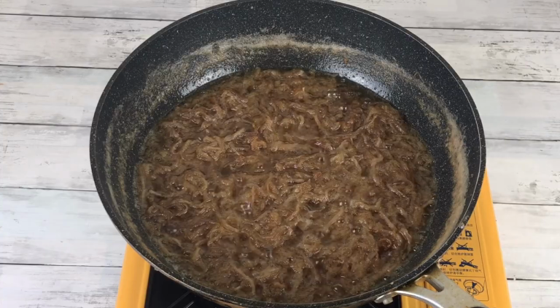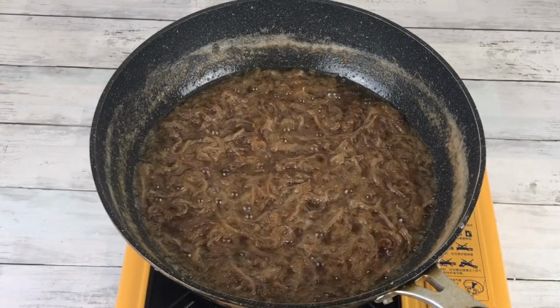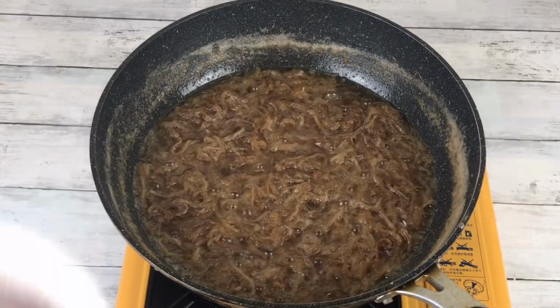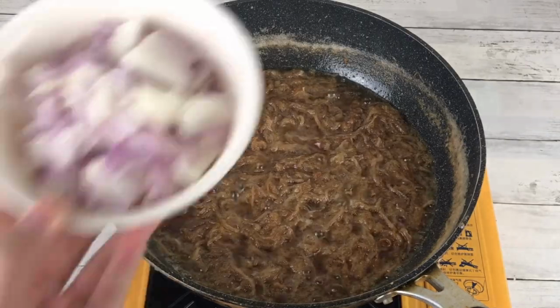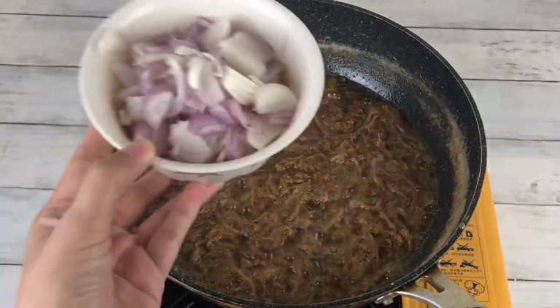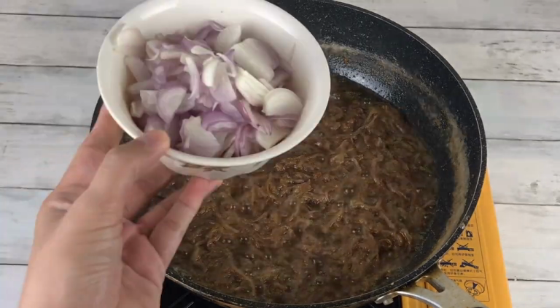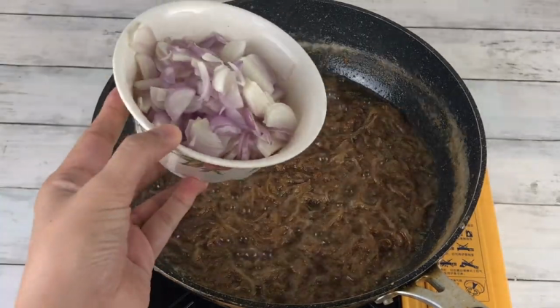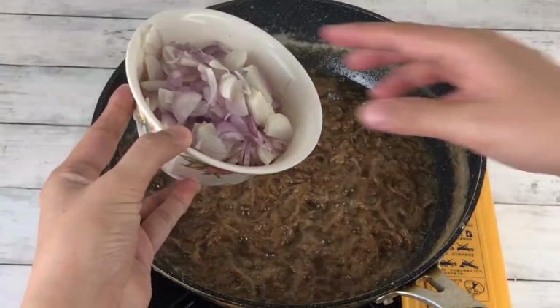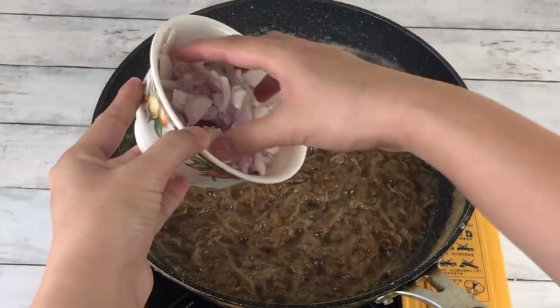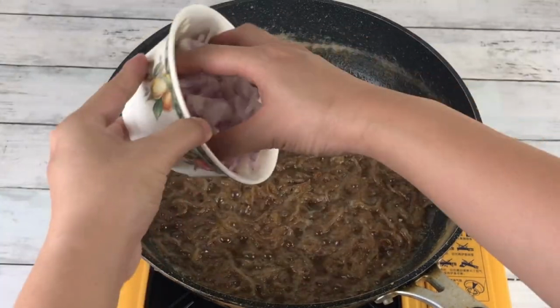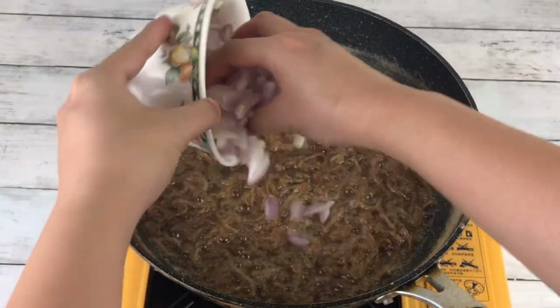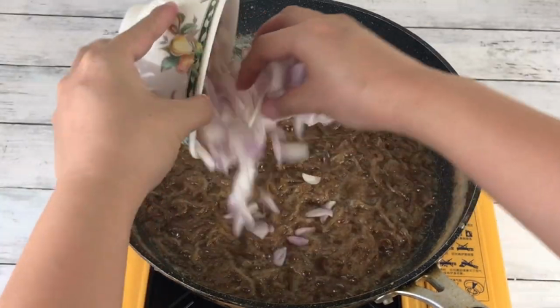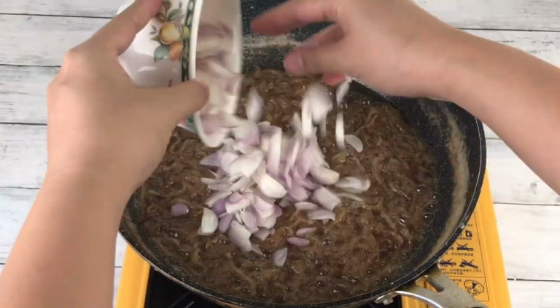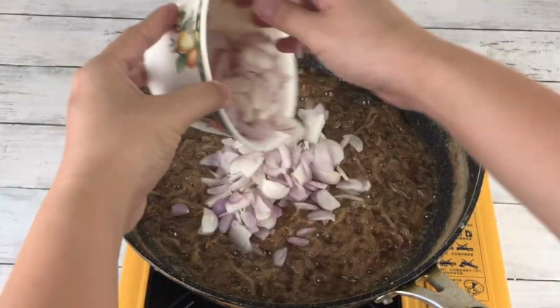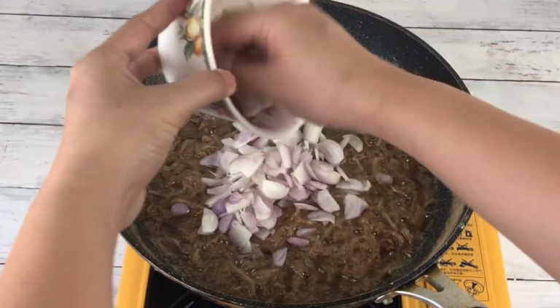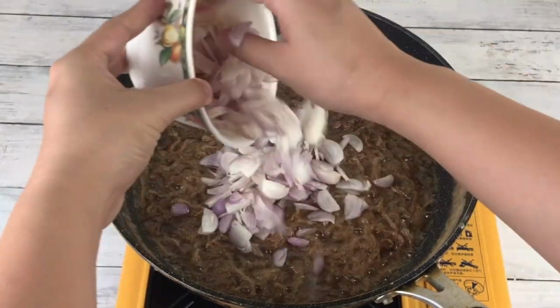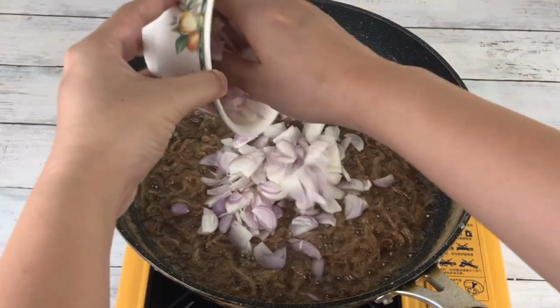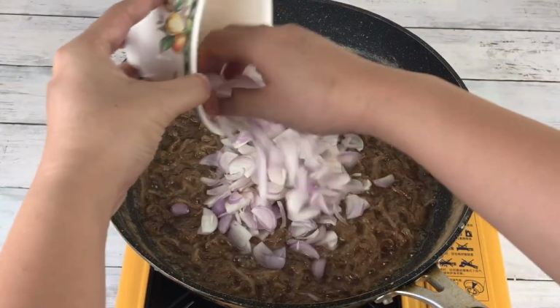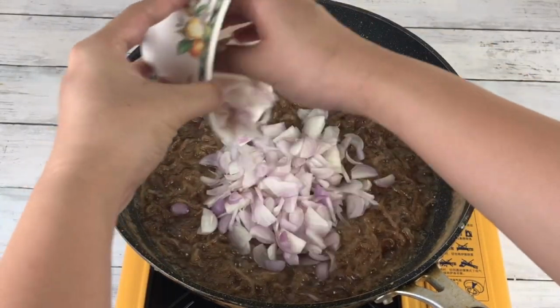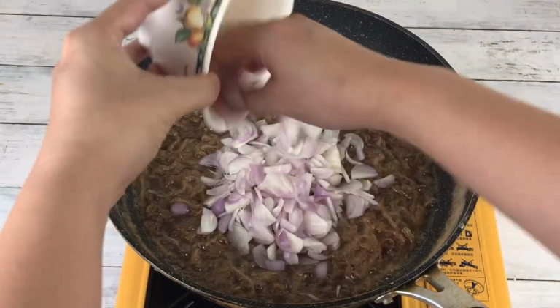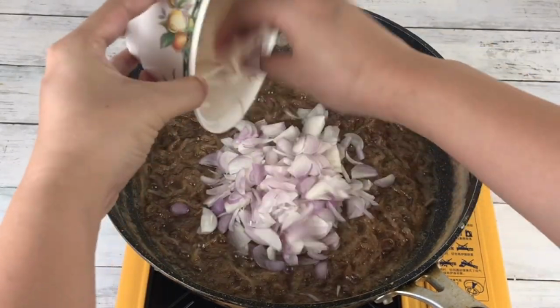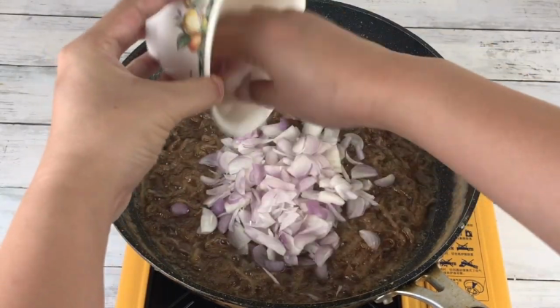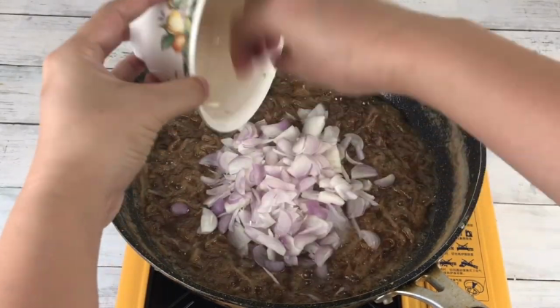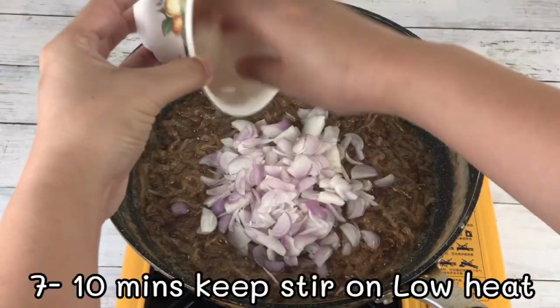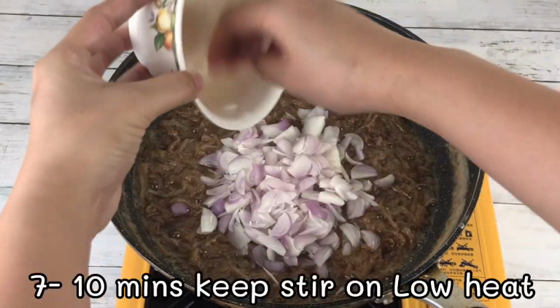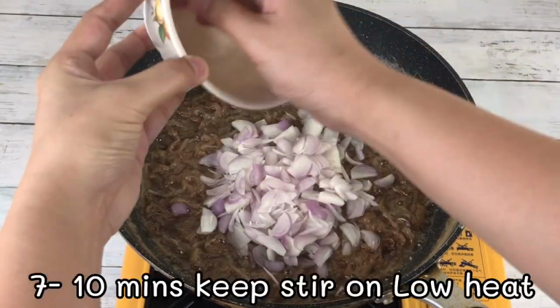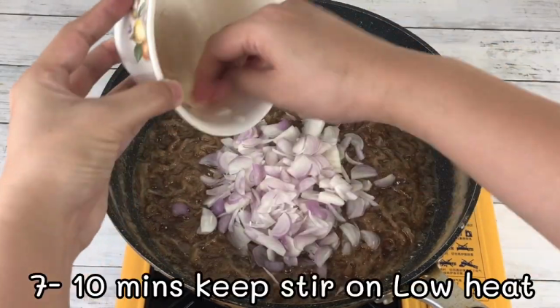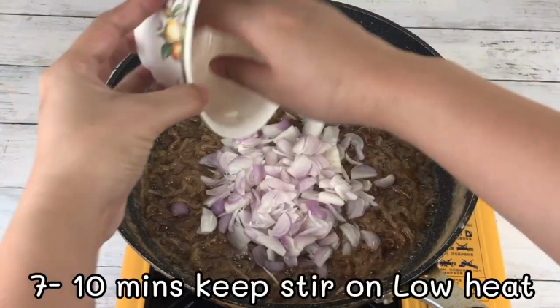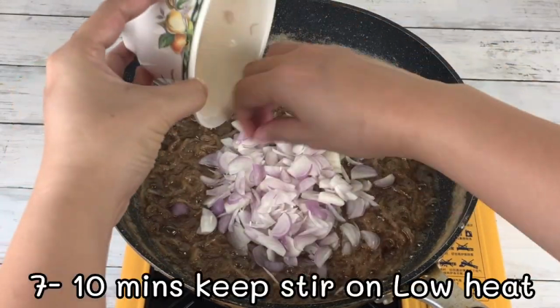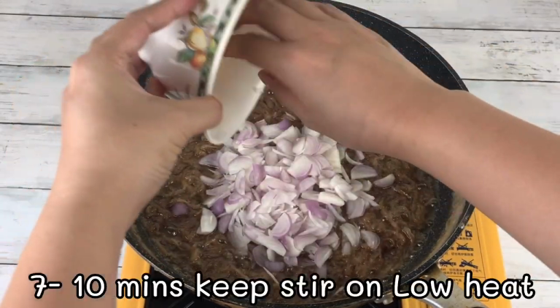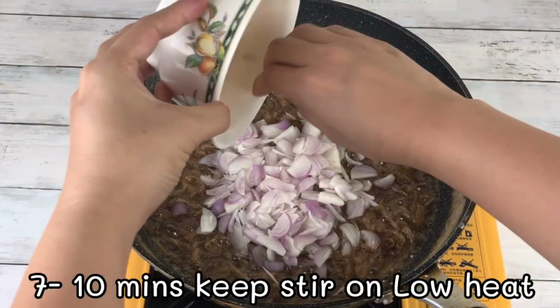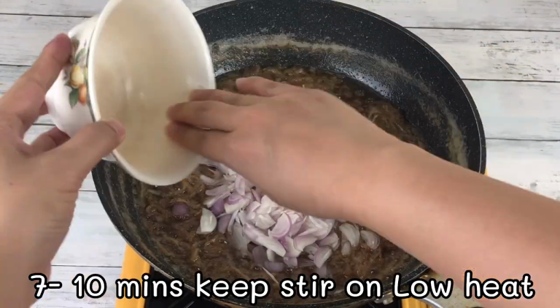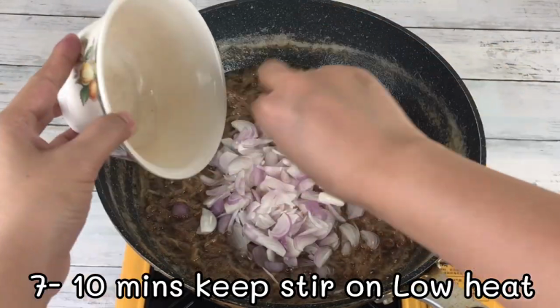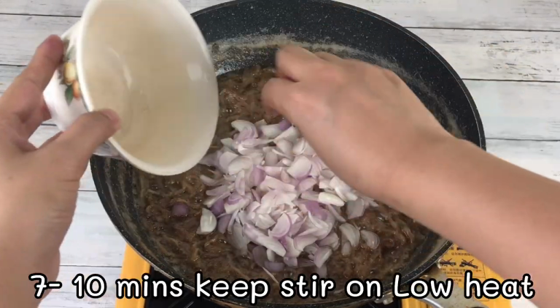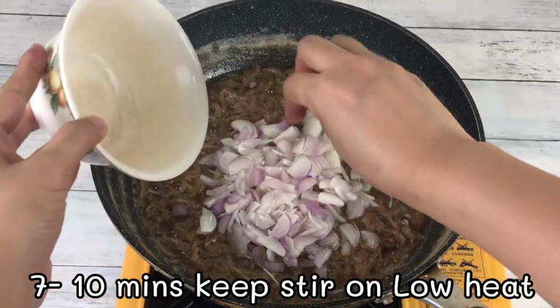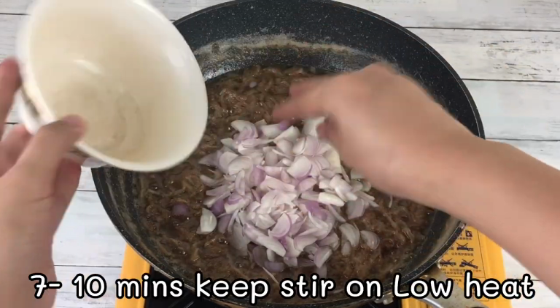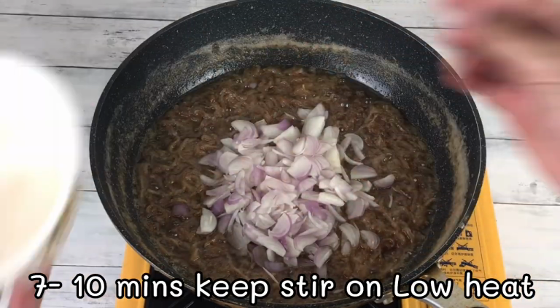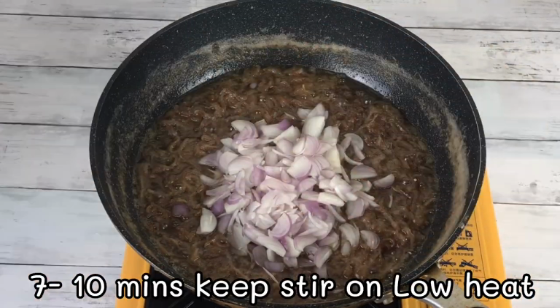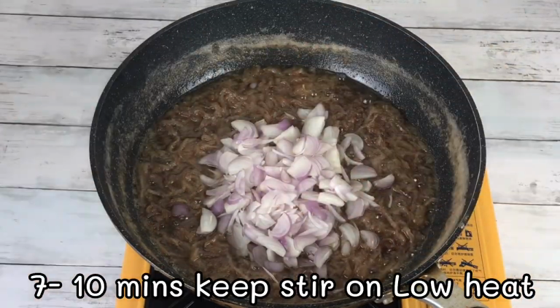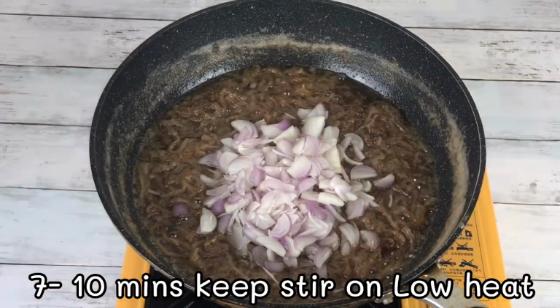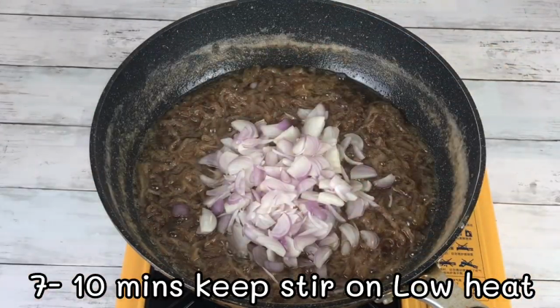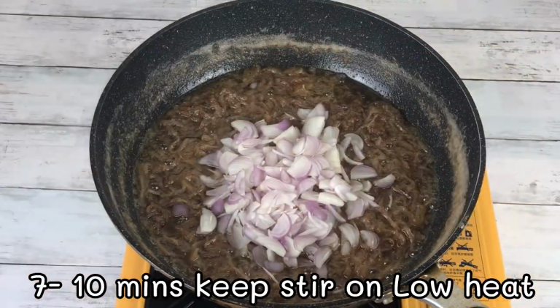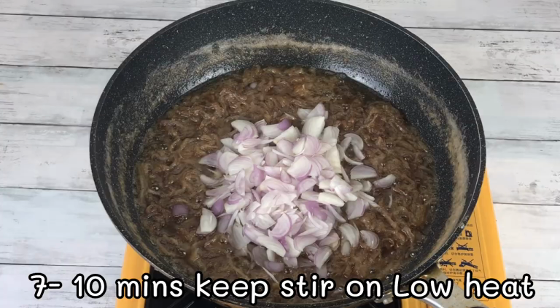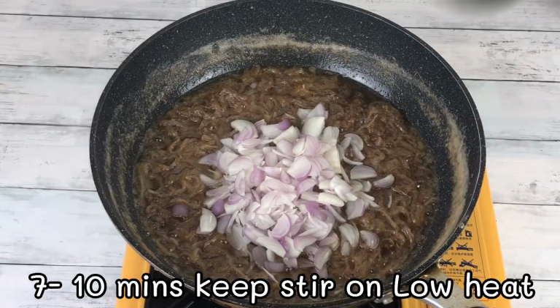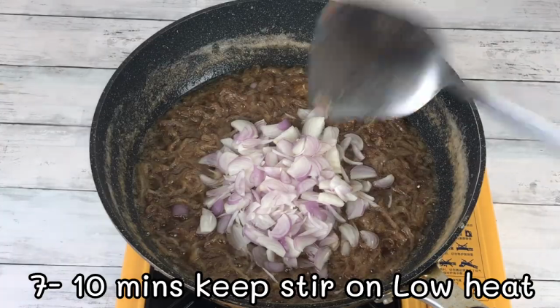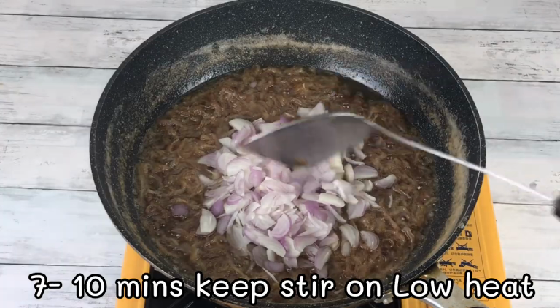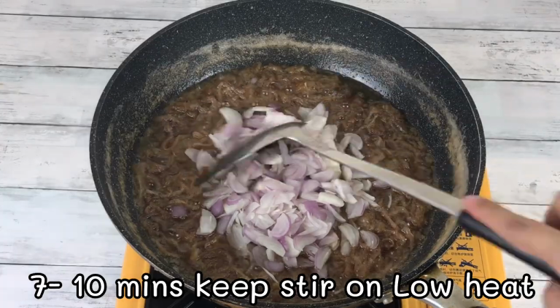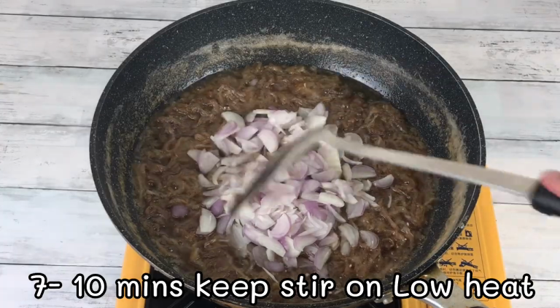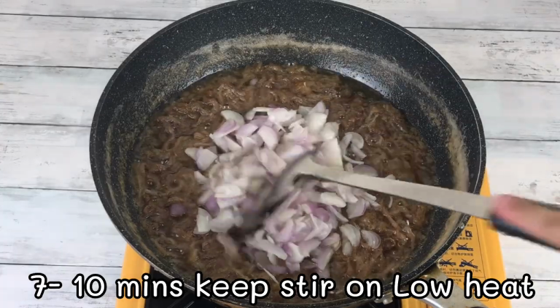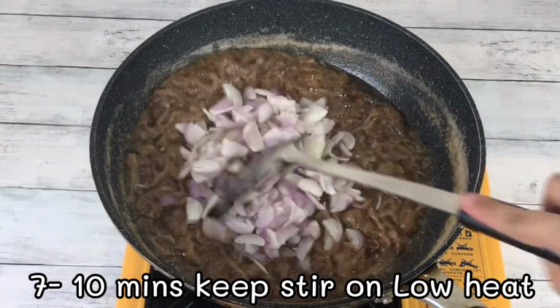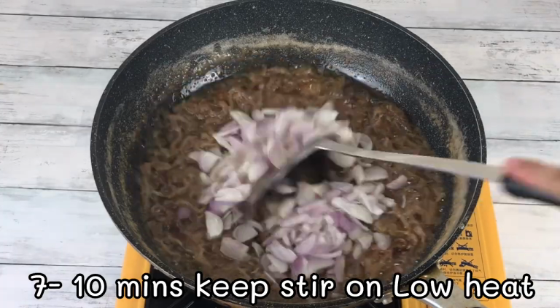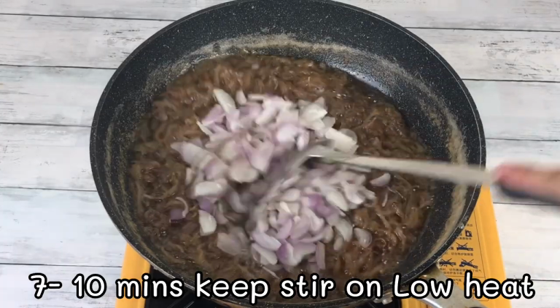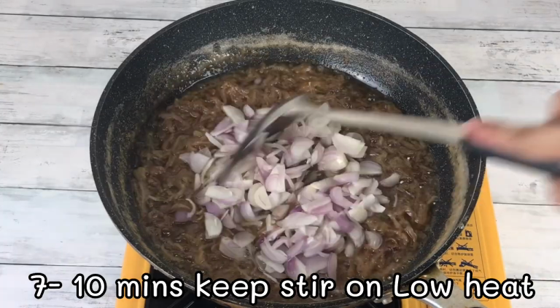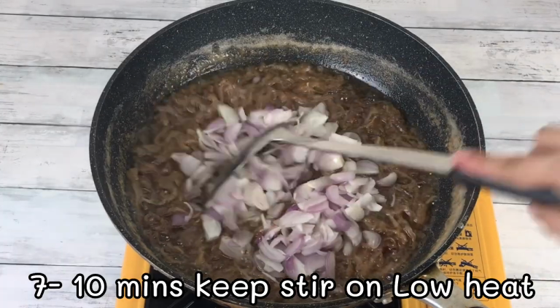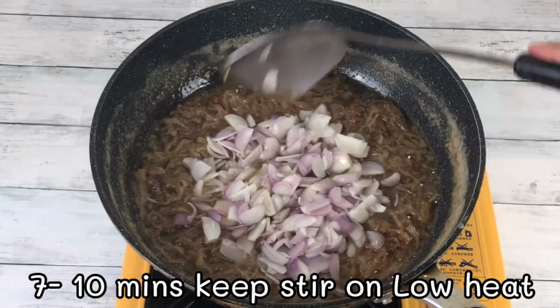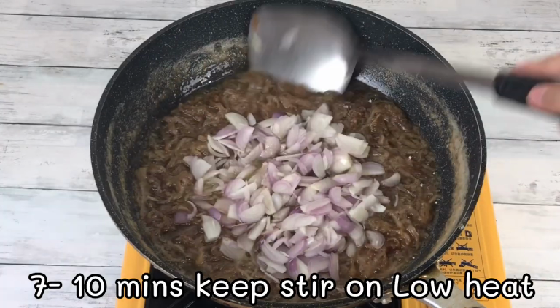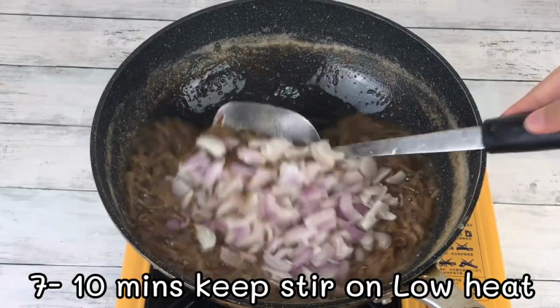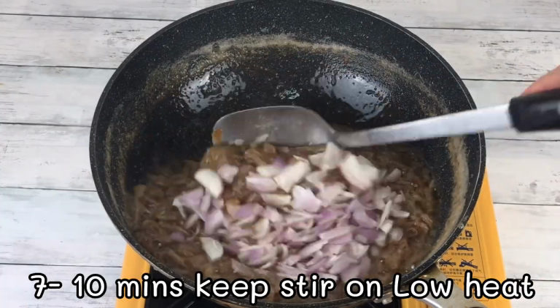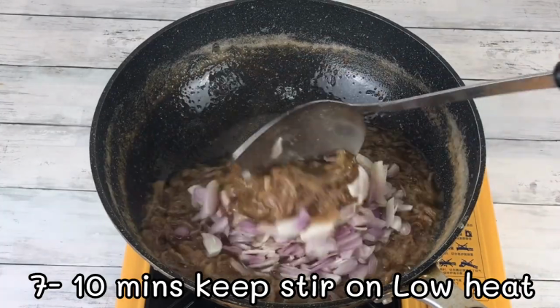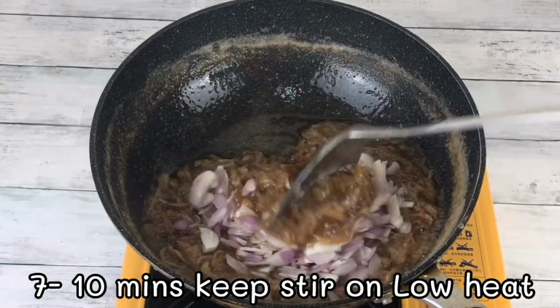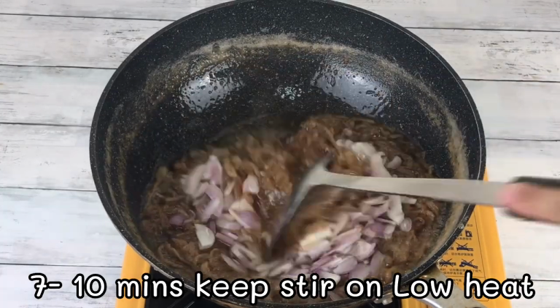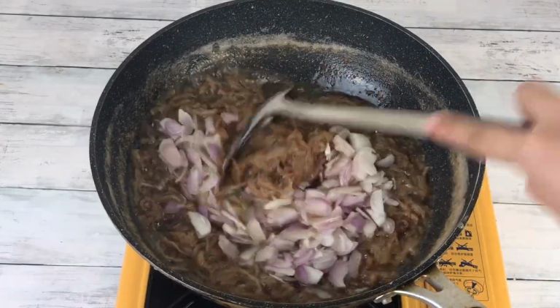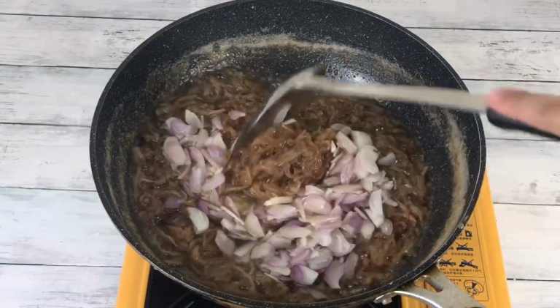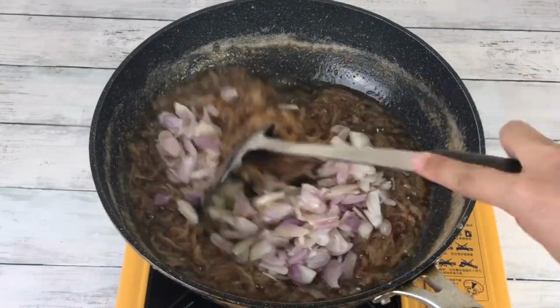After adding the shallot, turn to low heat and keep stirring for 7 to 10 minutes until it gets the right color.